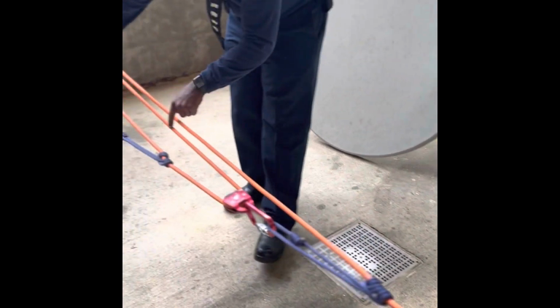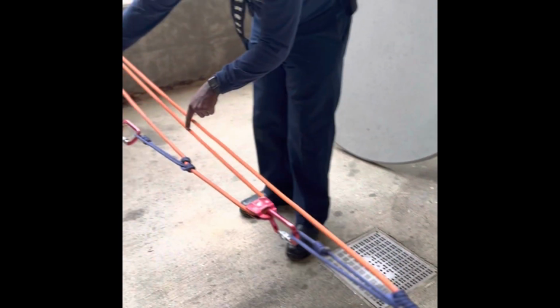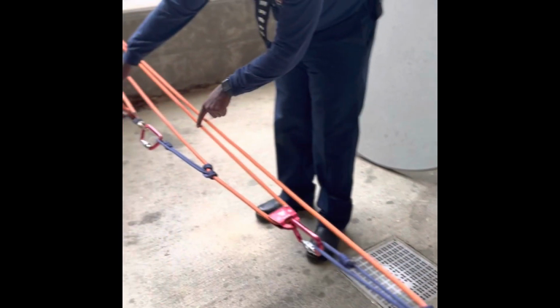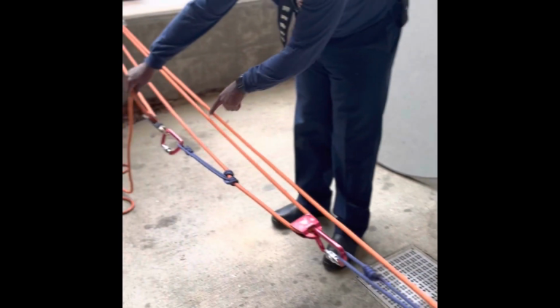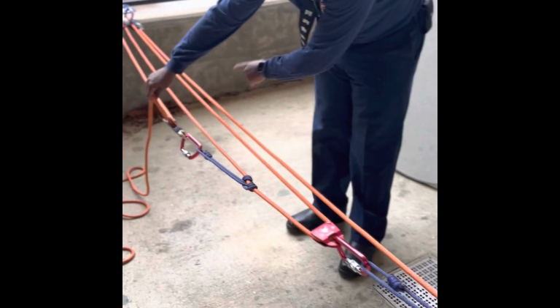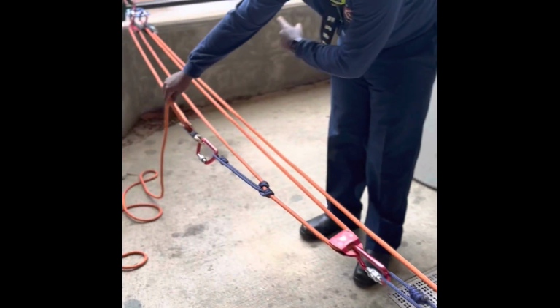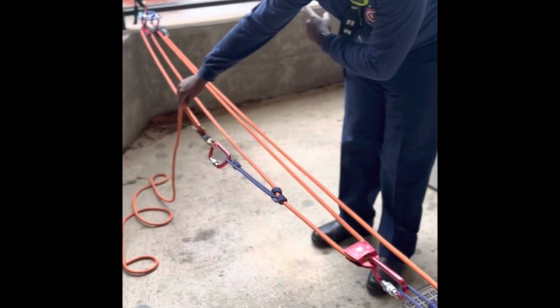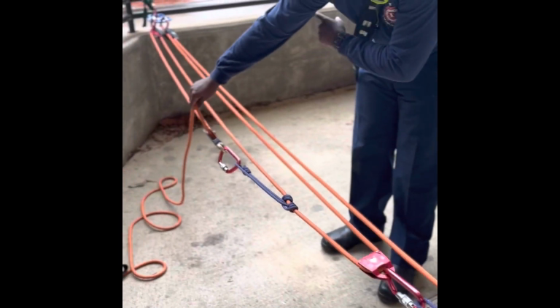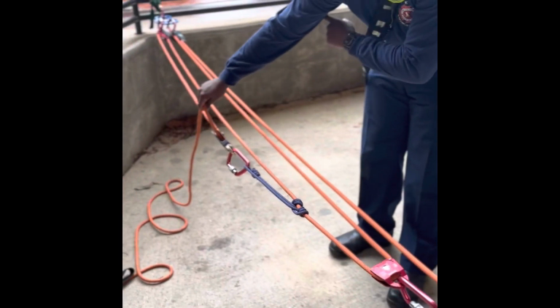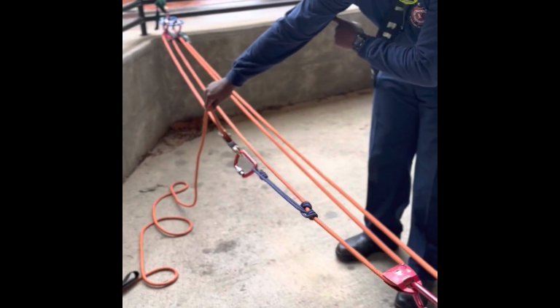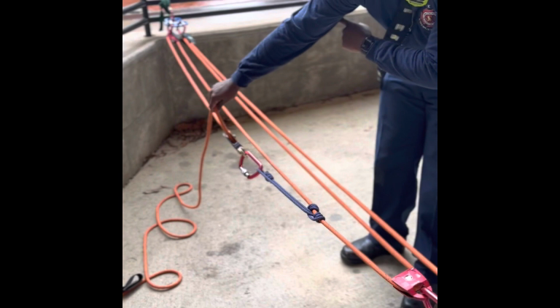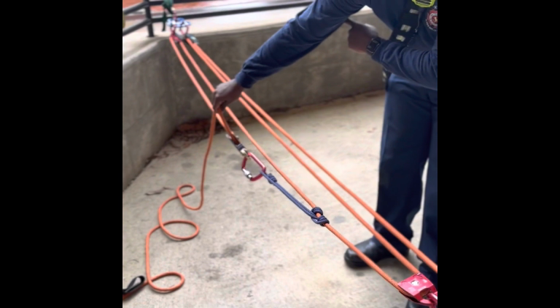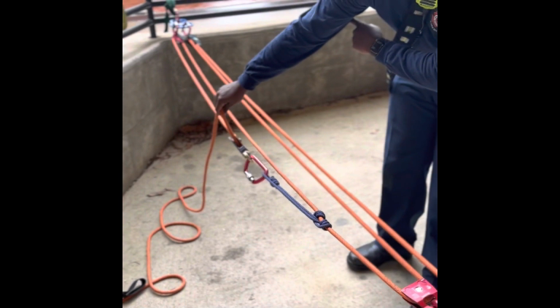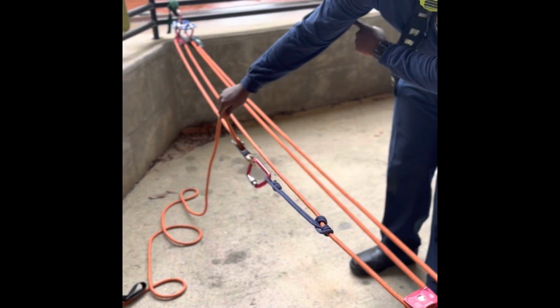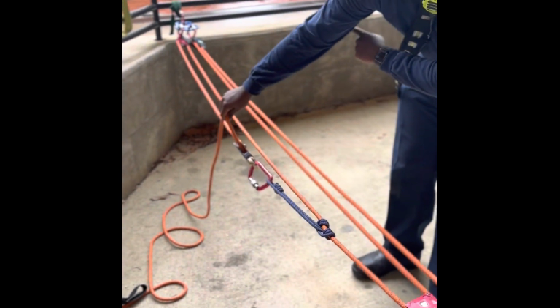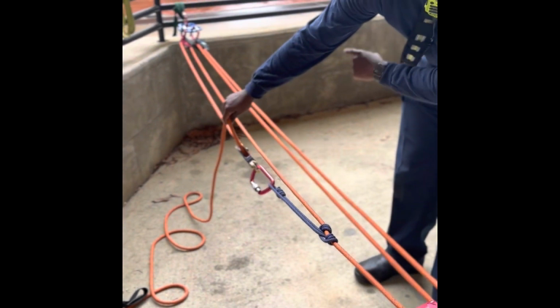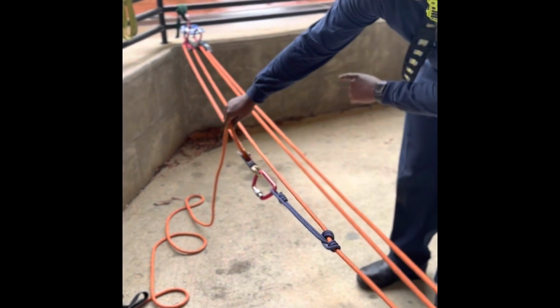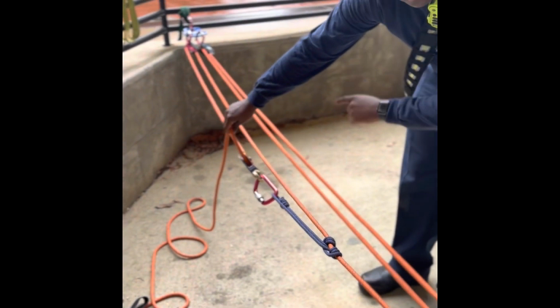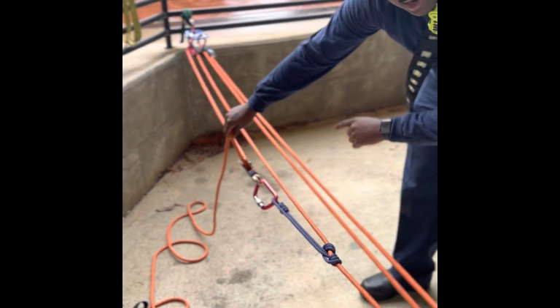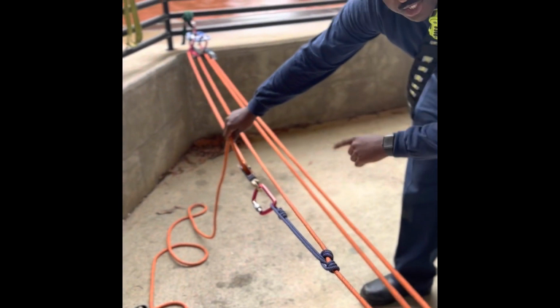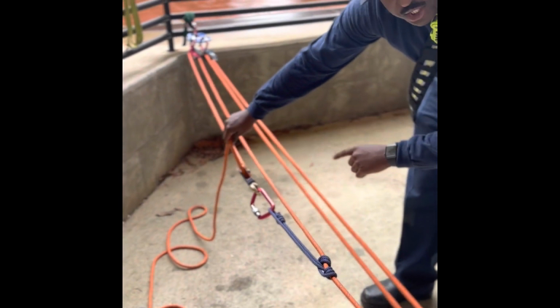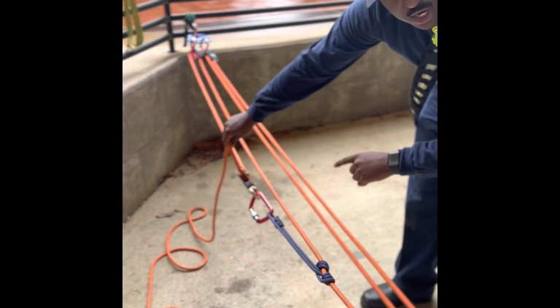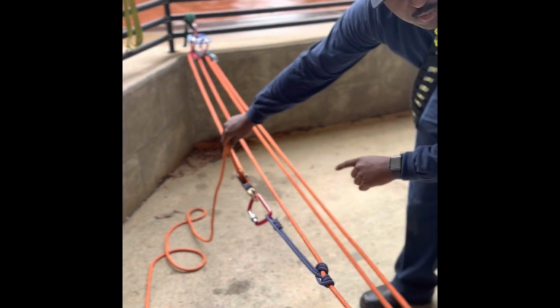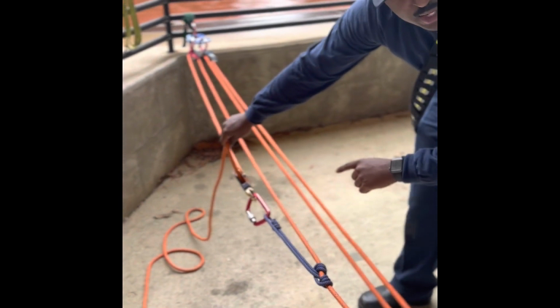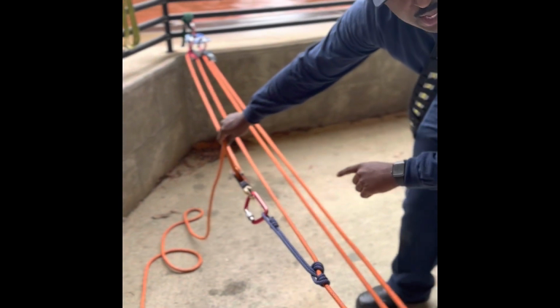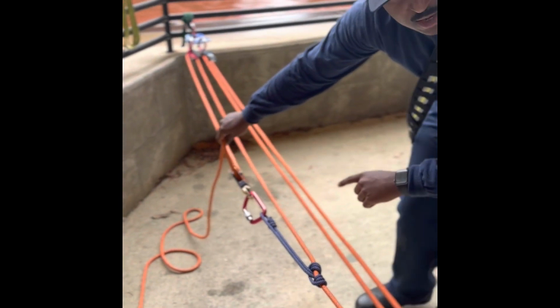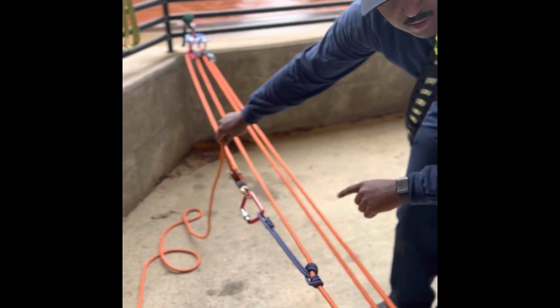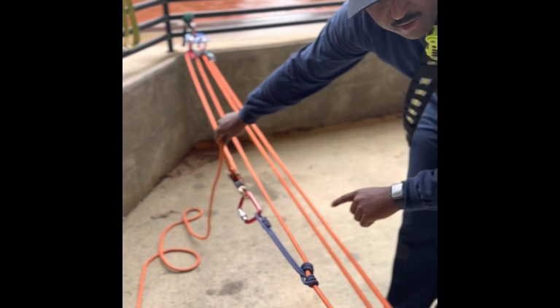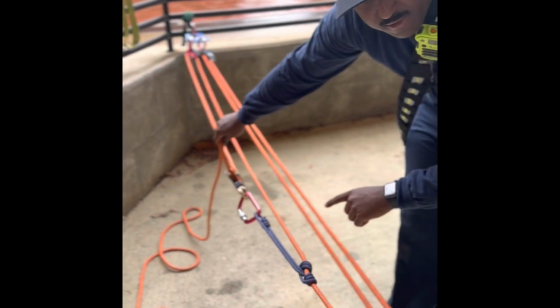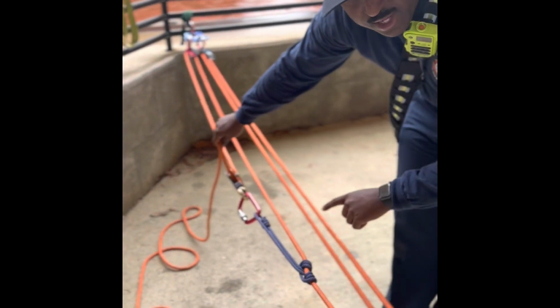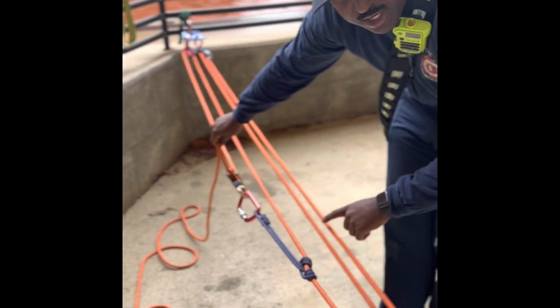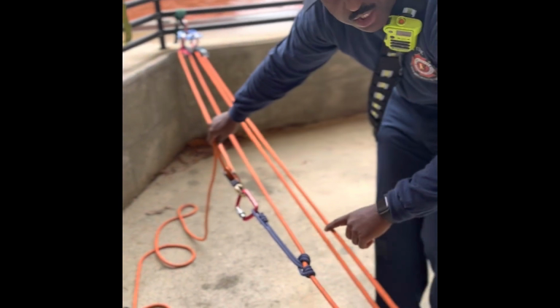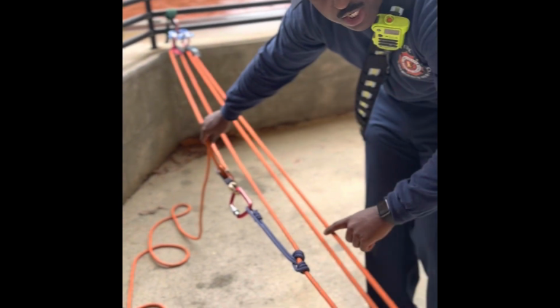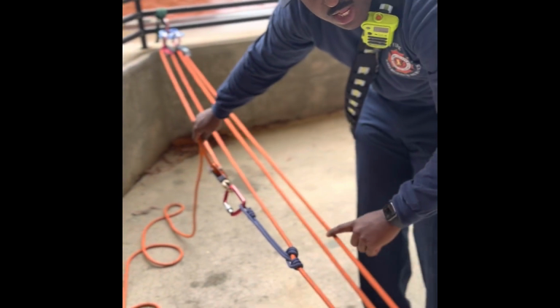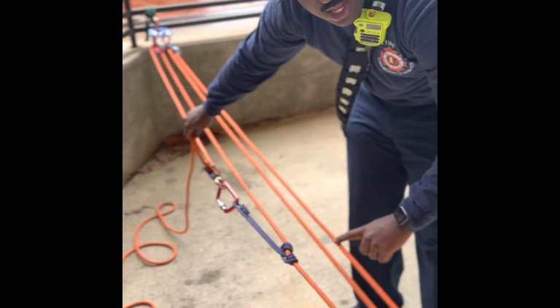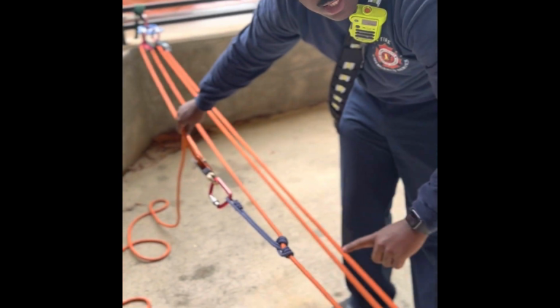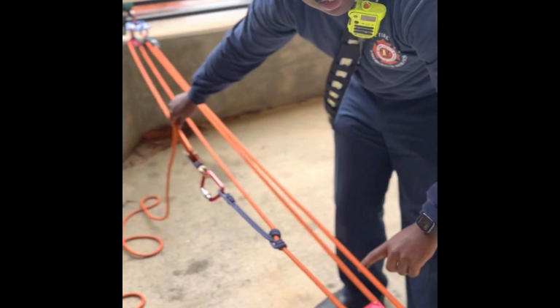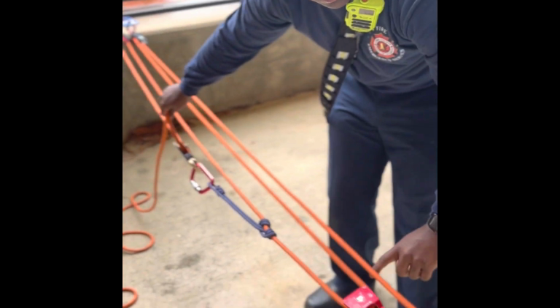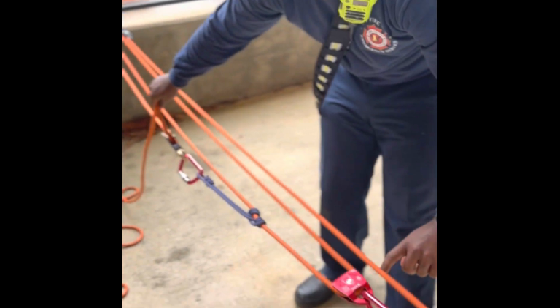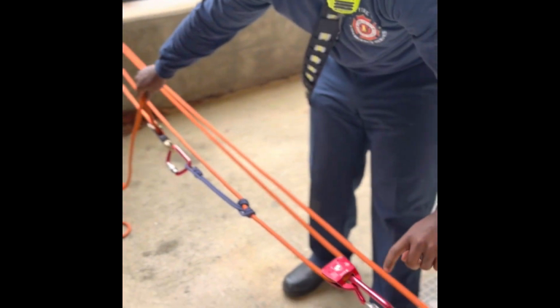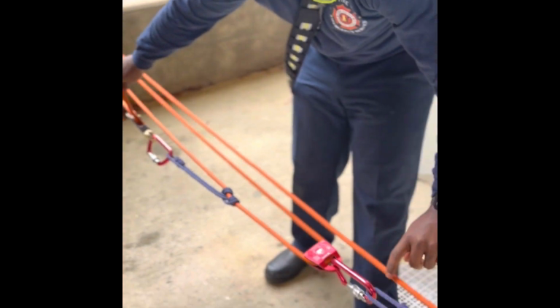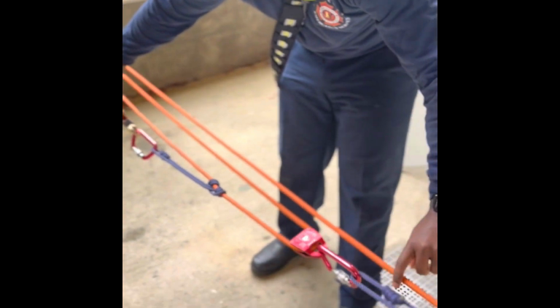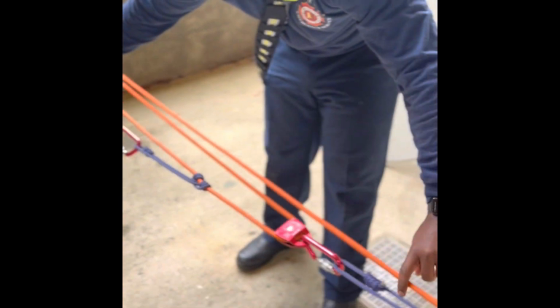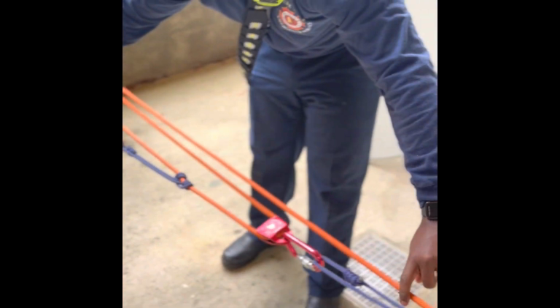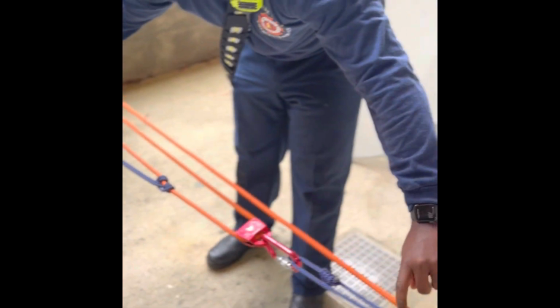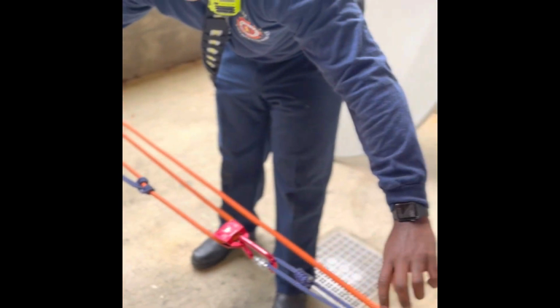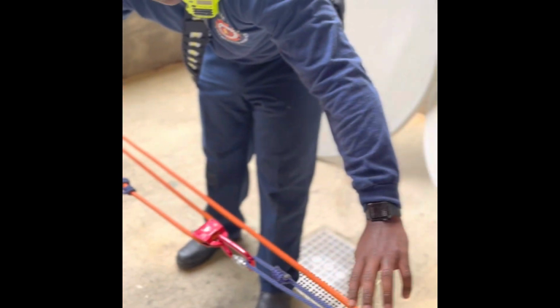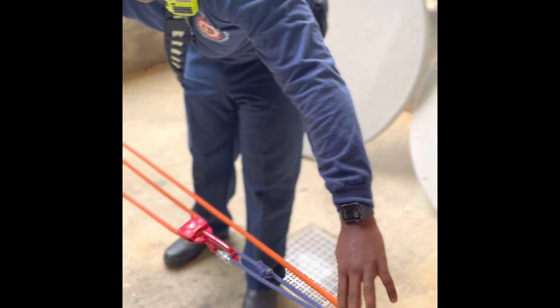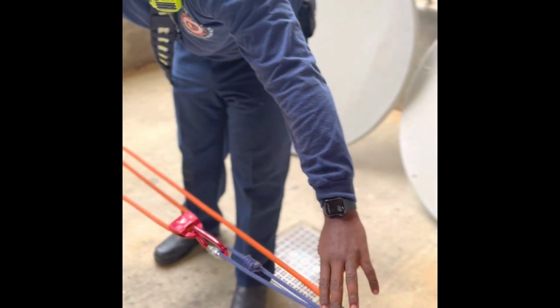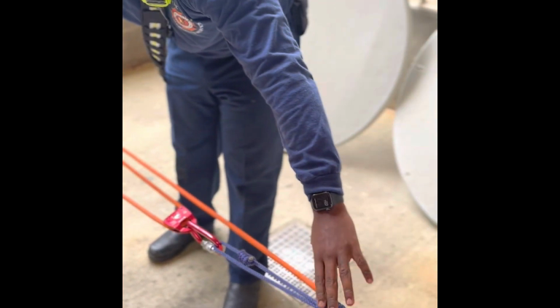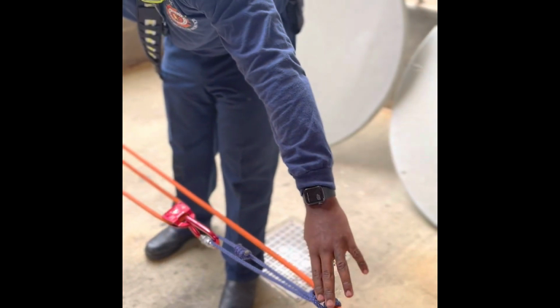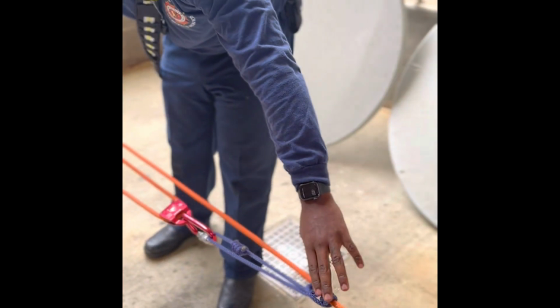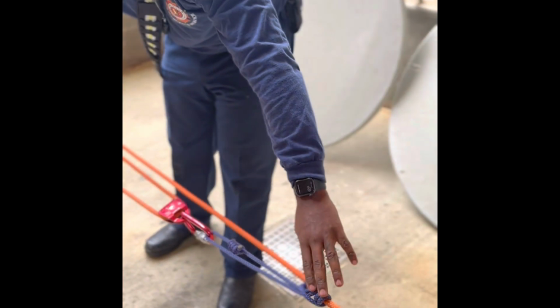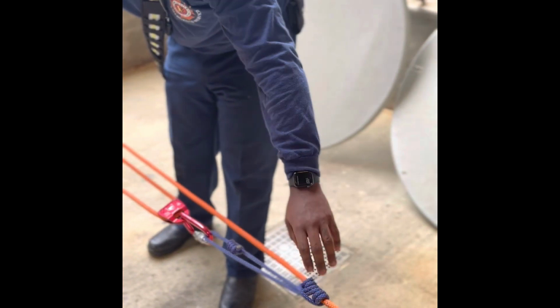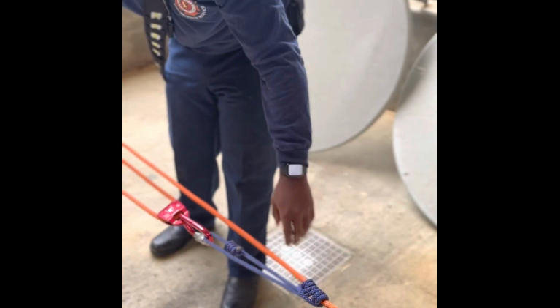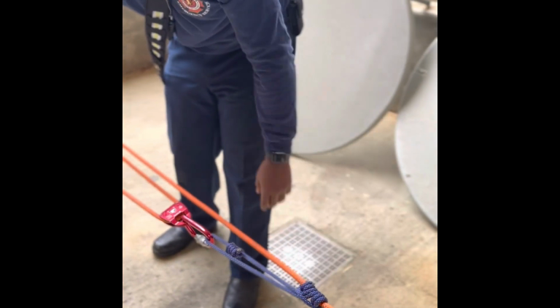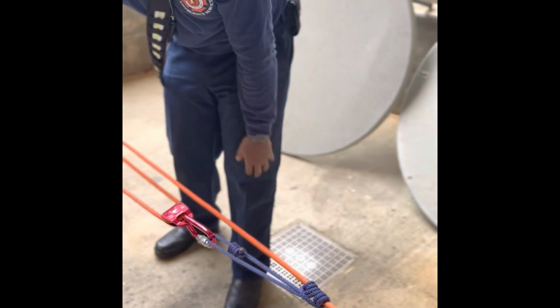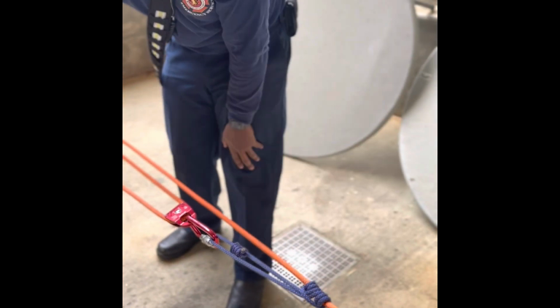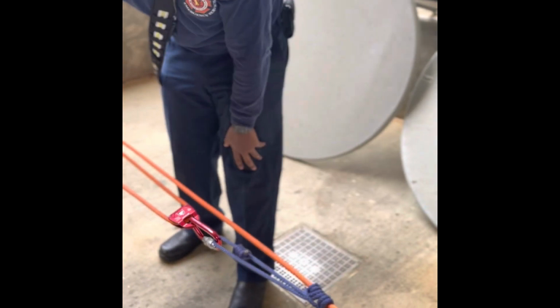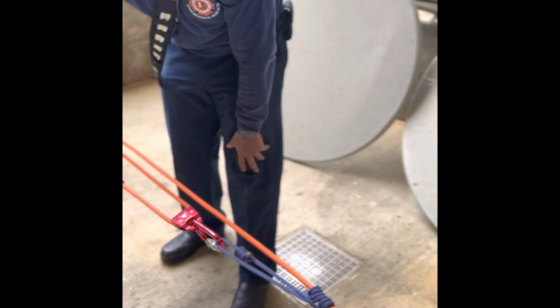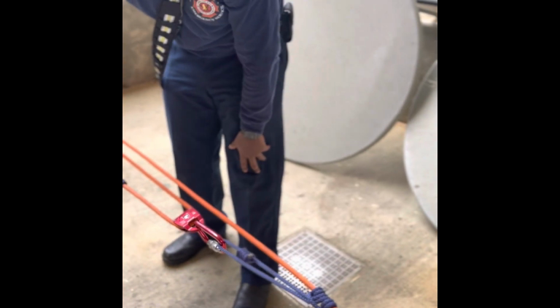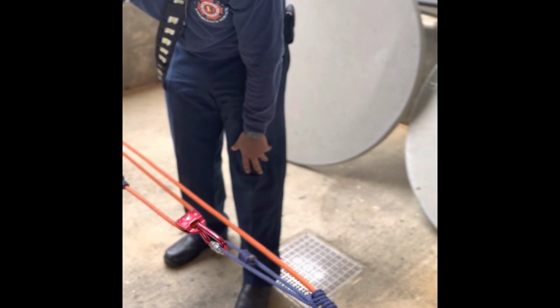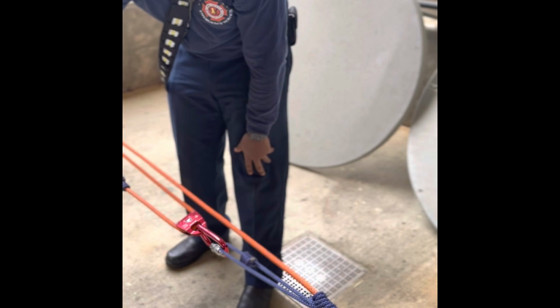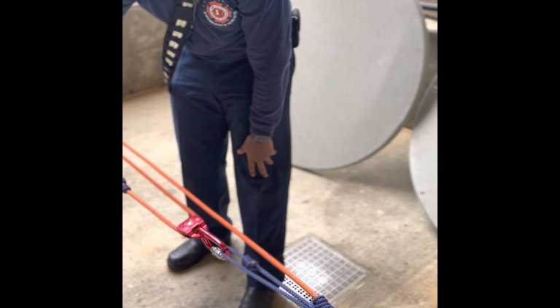The 3 goes all the way down. That's a change of direction, no mechanical advantage. So the 3 comes here and picks up the 6. Now you have a 9 to 1.